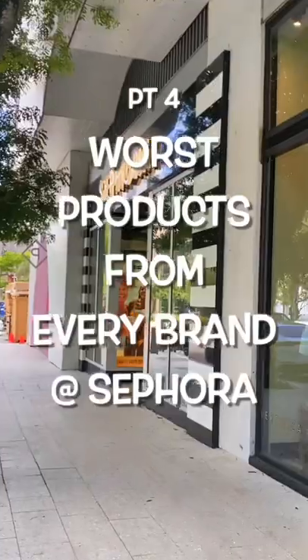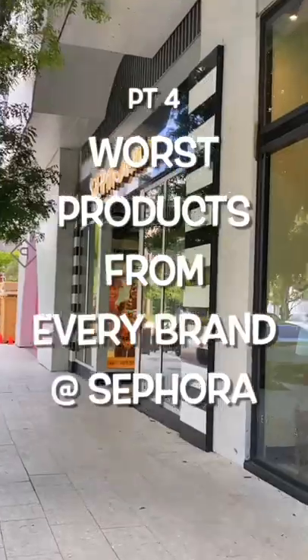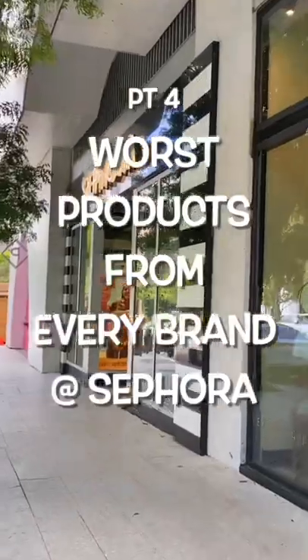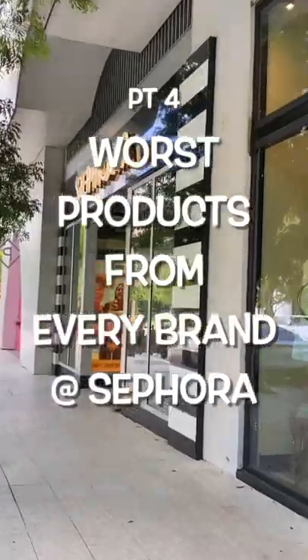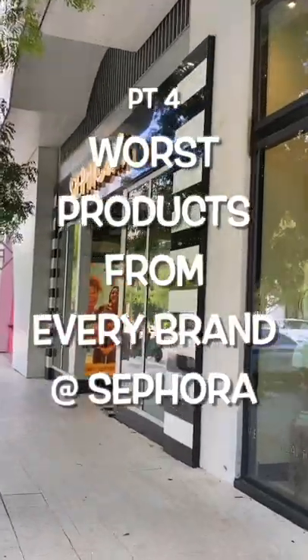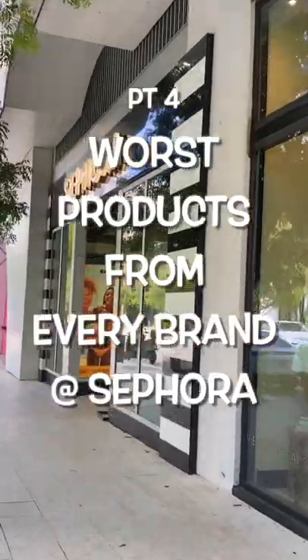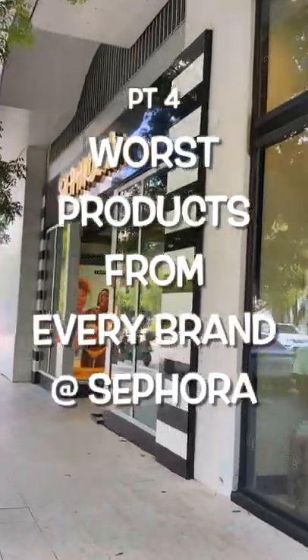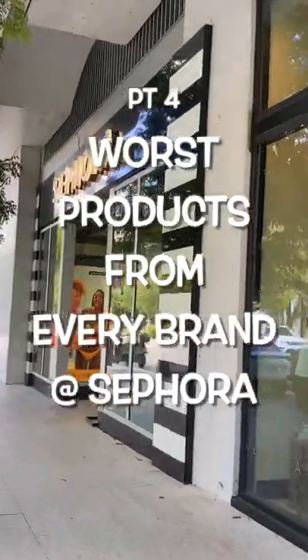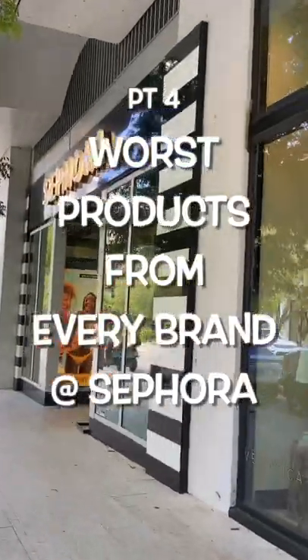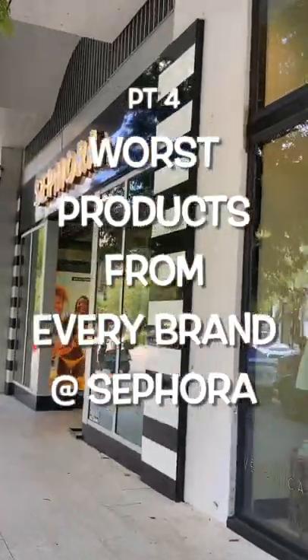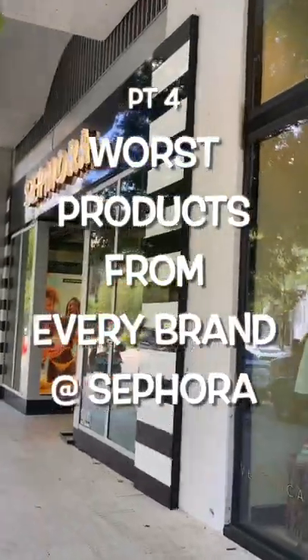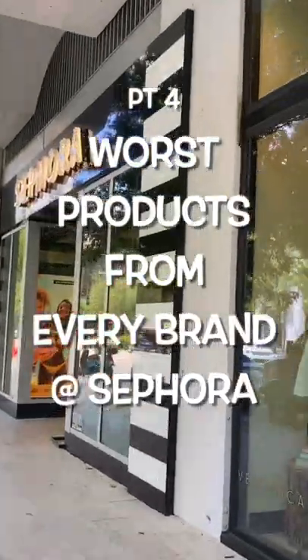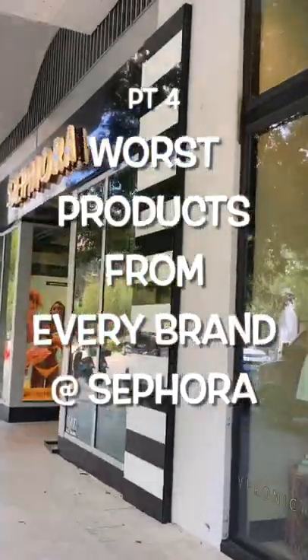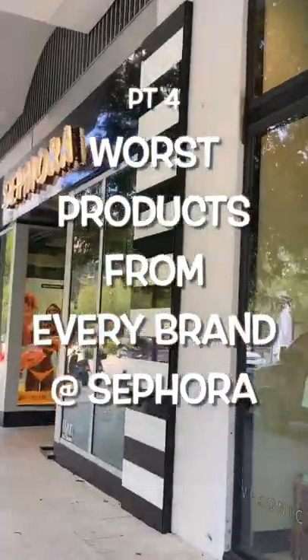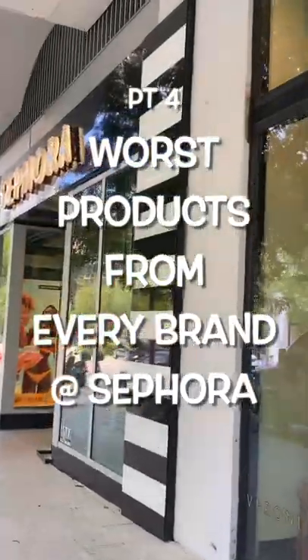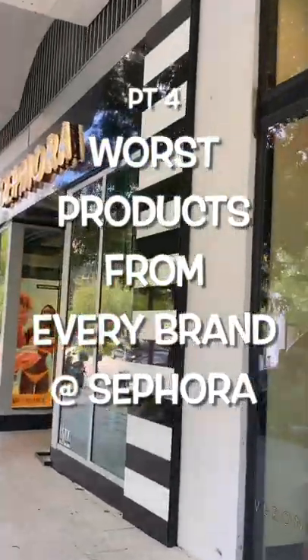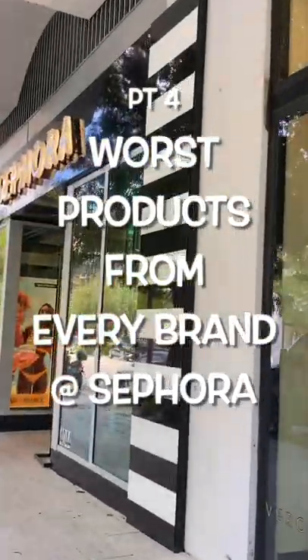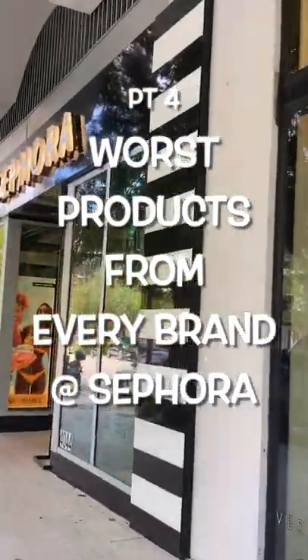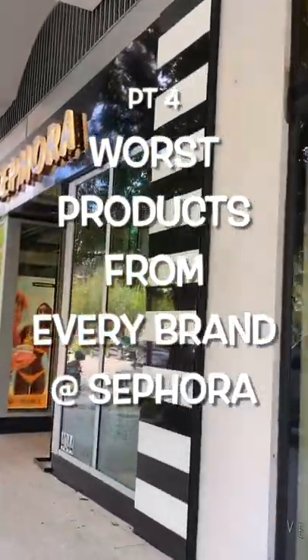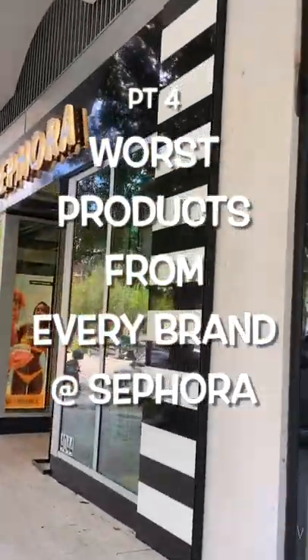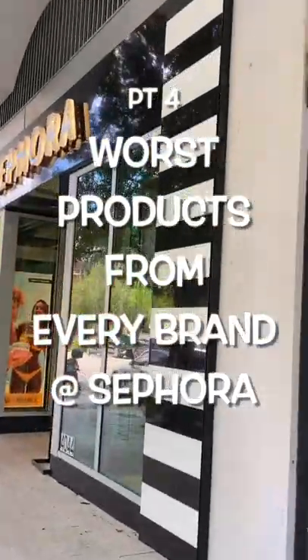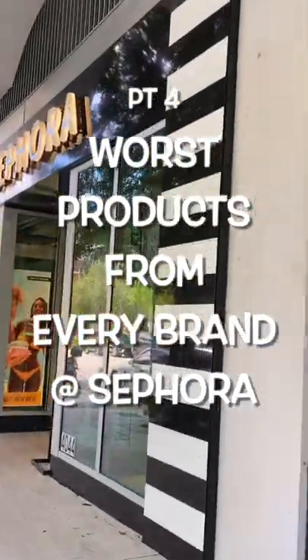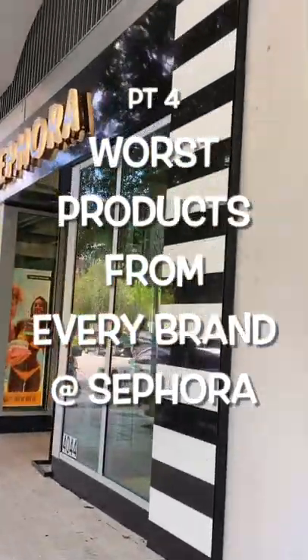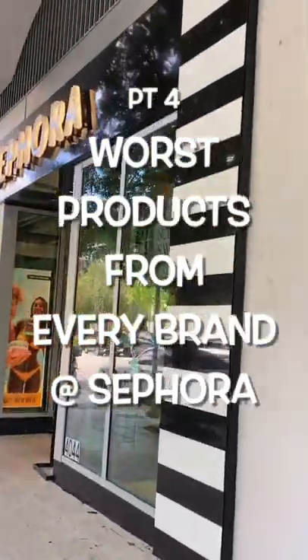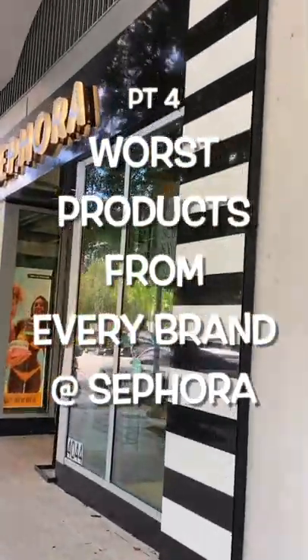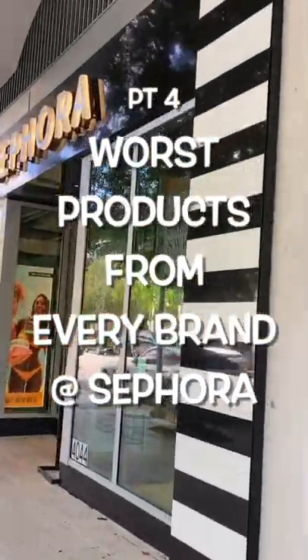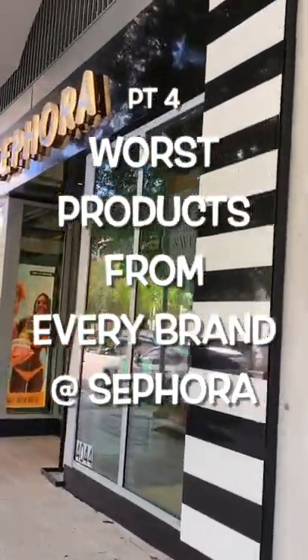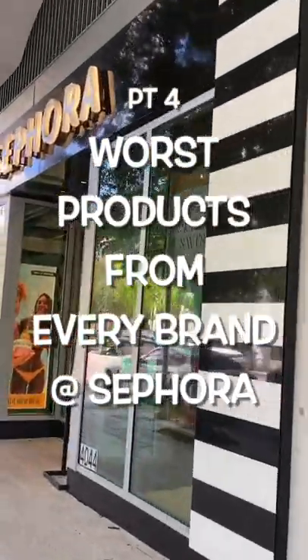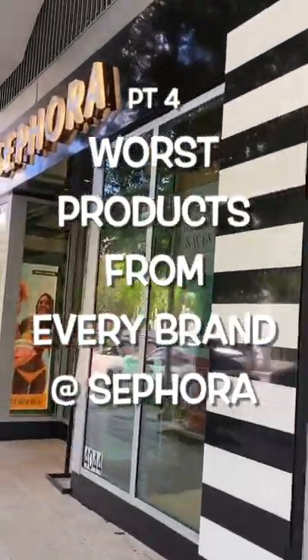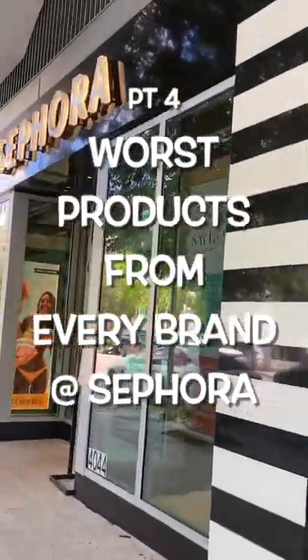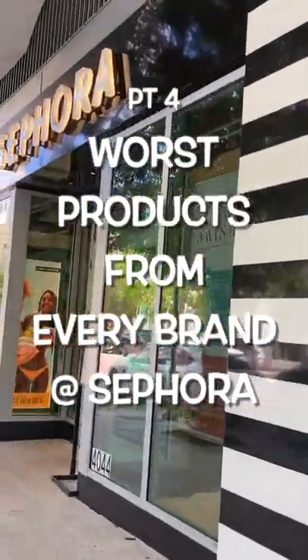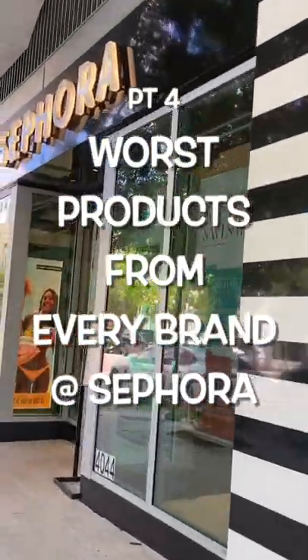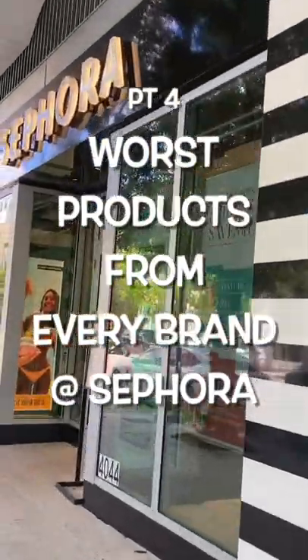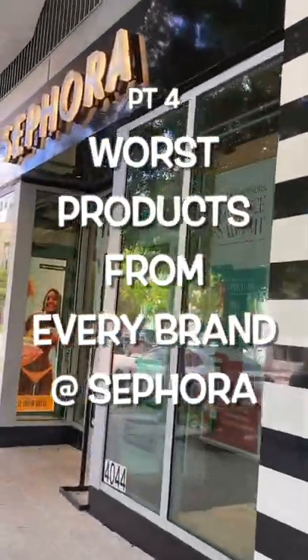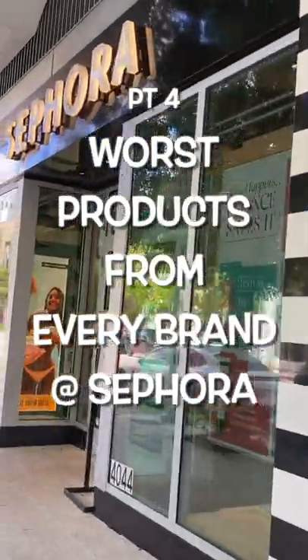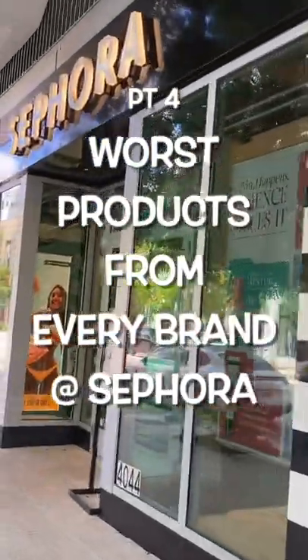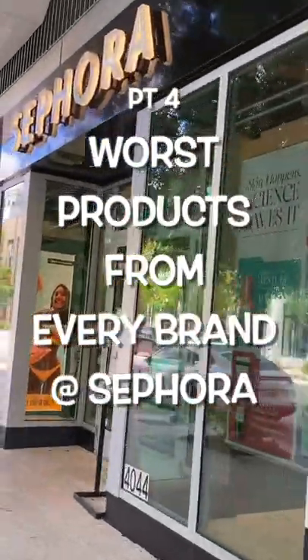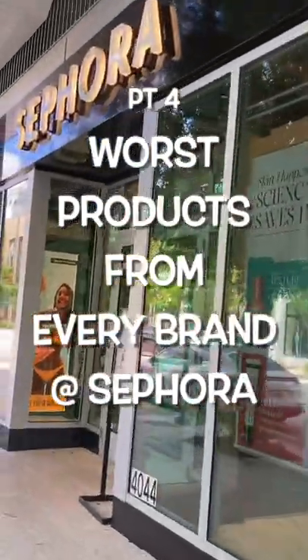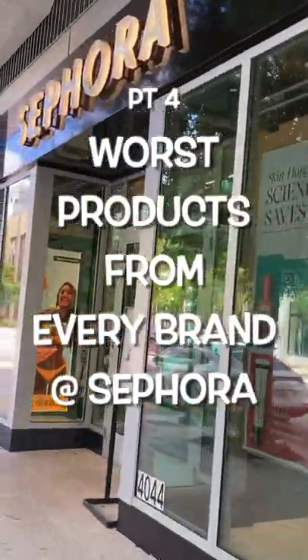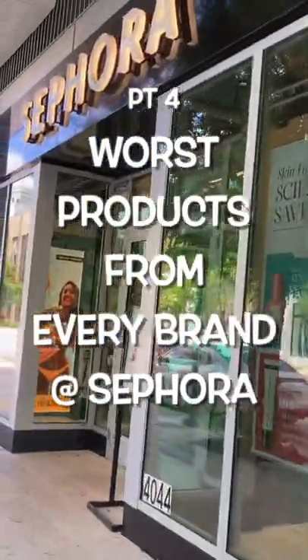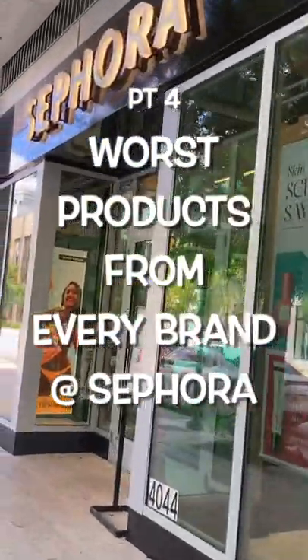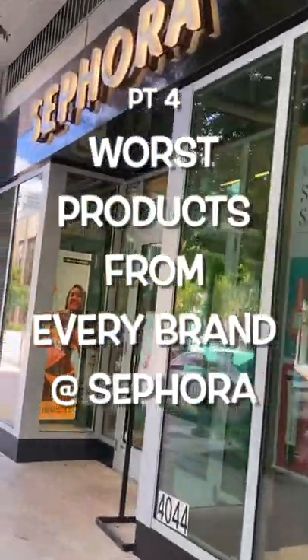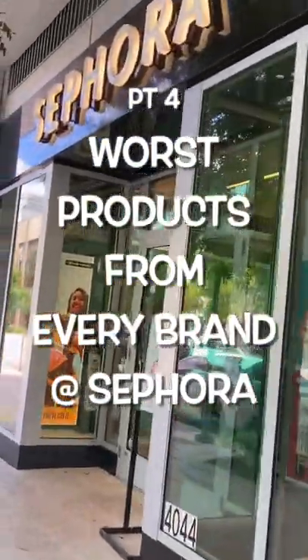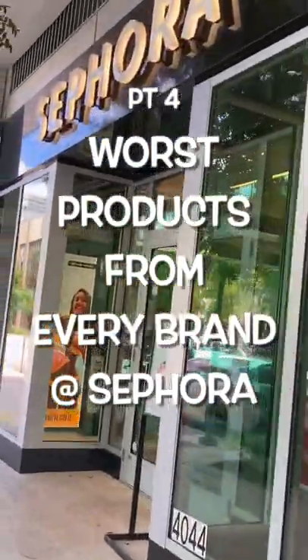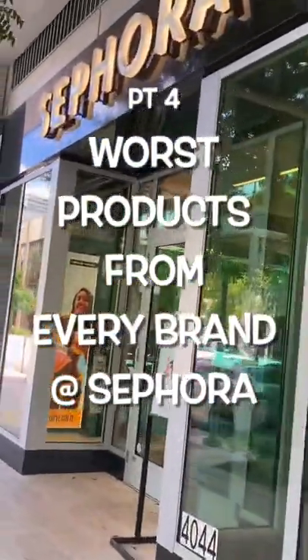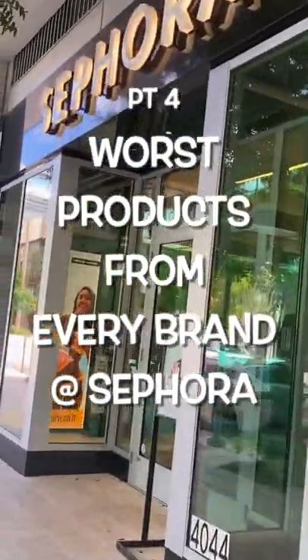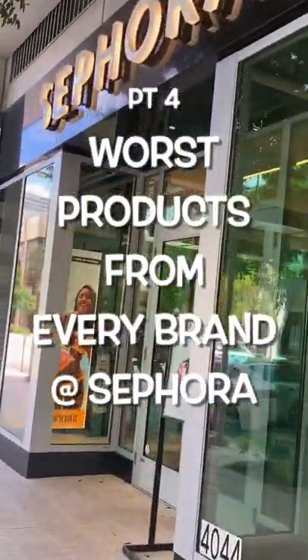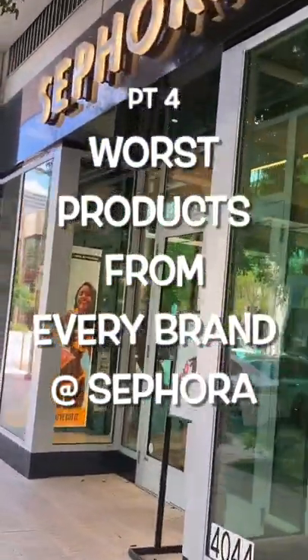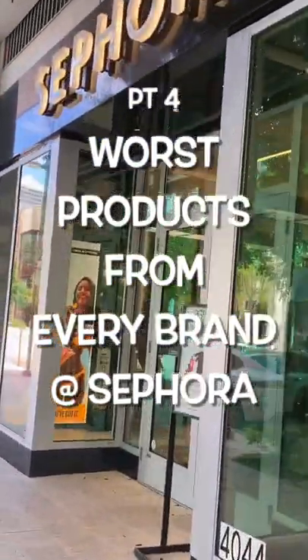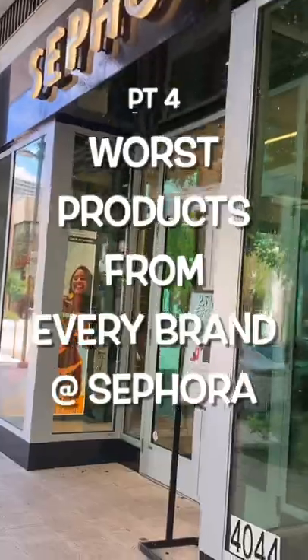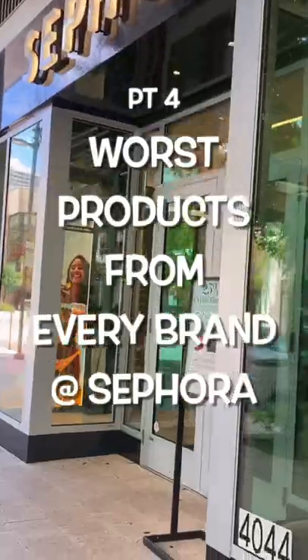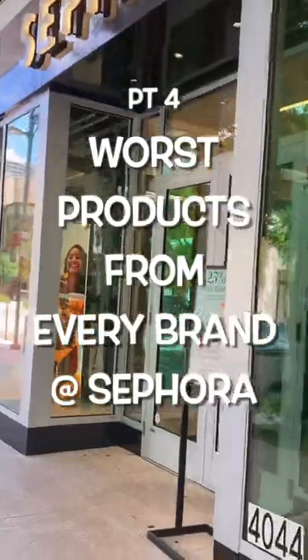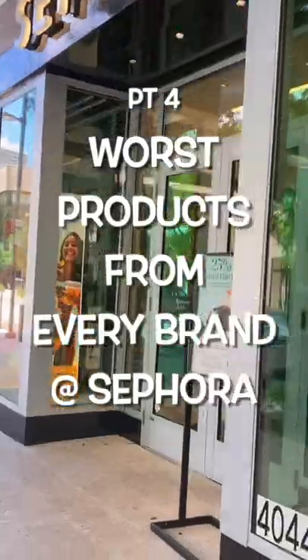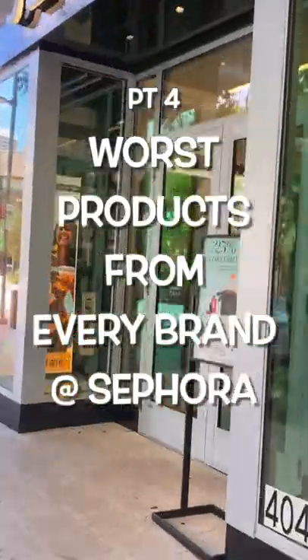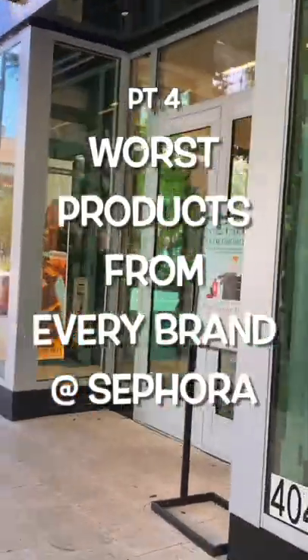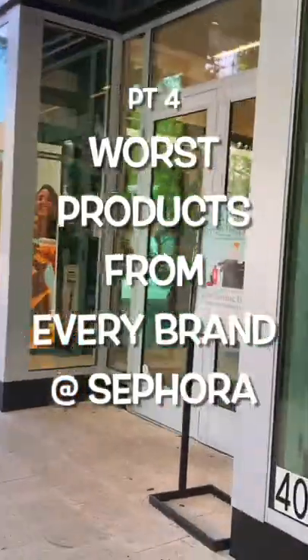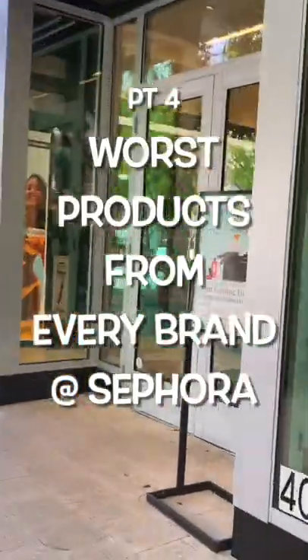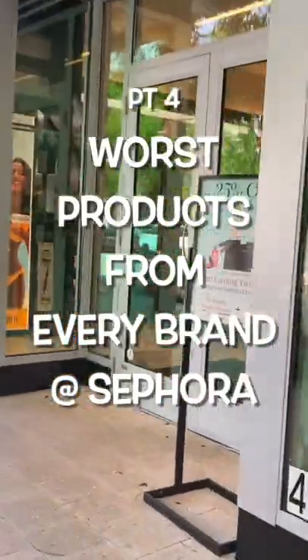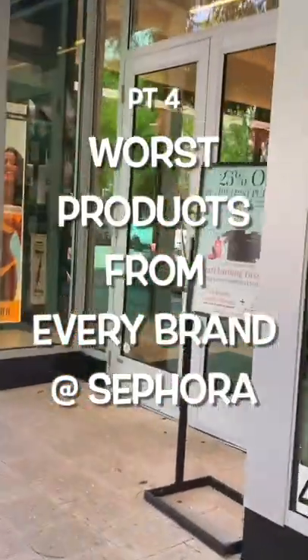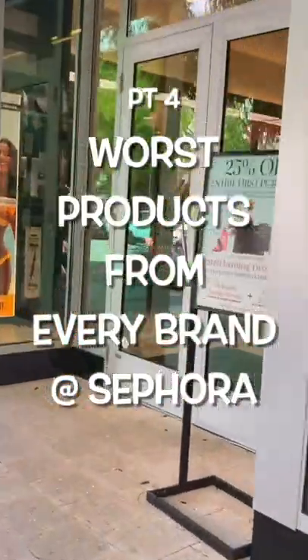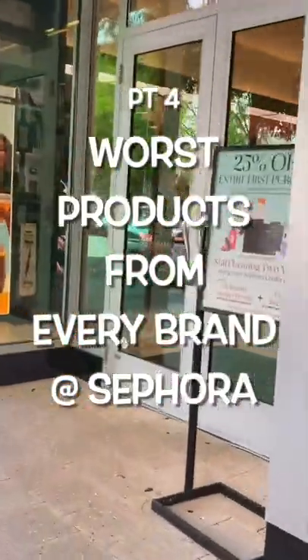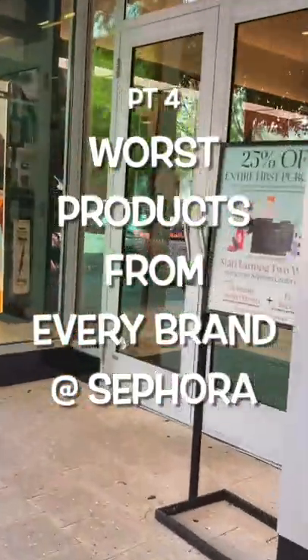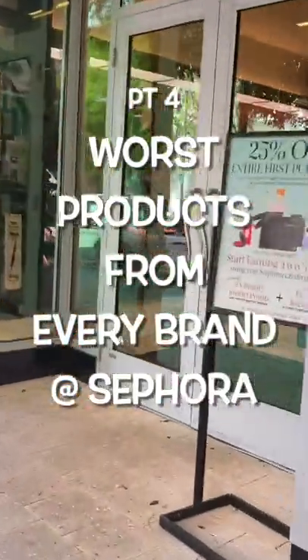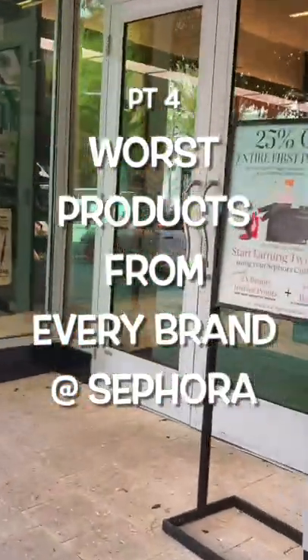Let's not waste our time and money by picking up a hot garbage item from Sephora on accident. I'm going to share with you the worst products from every brand.